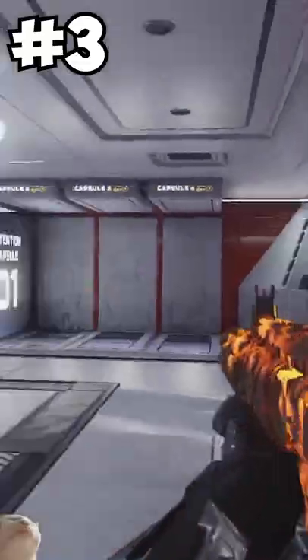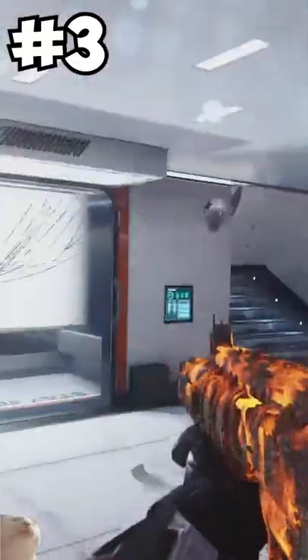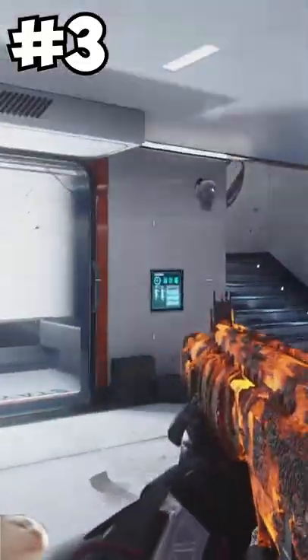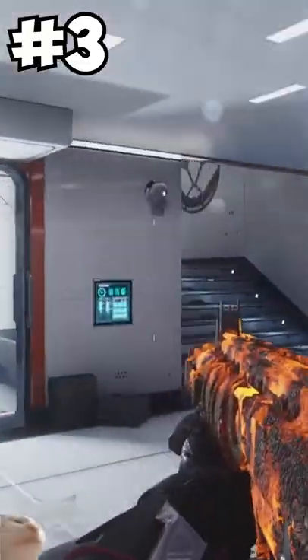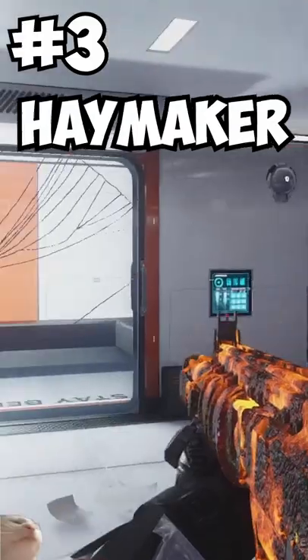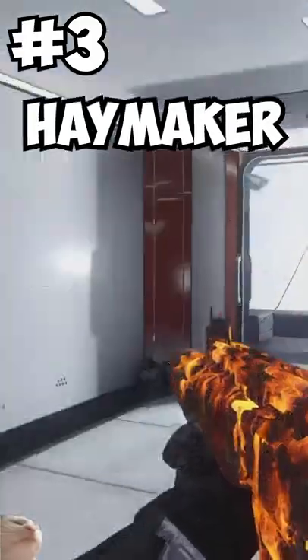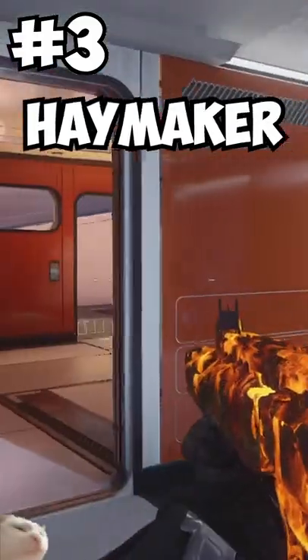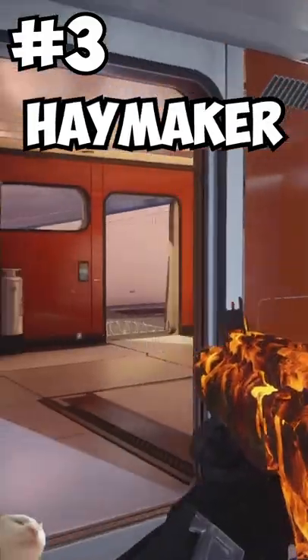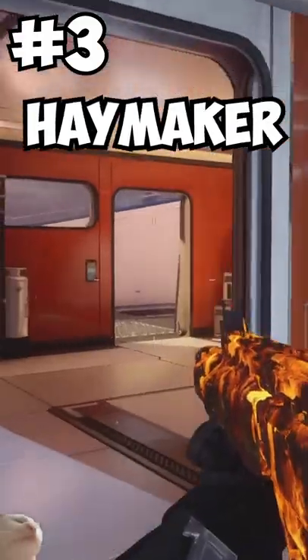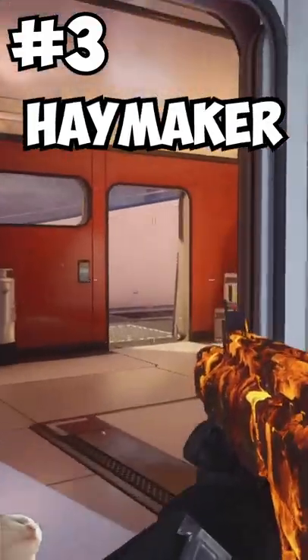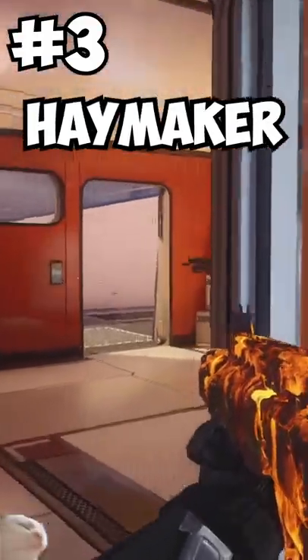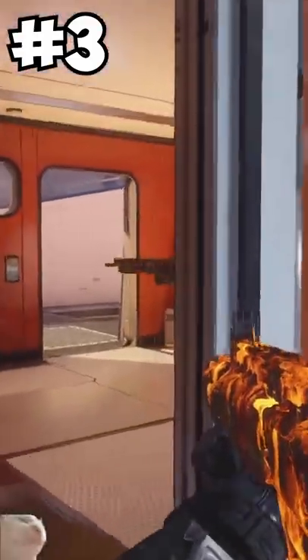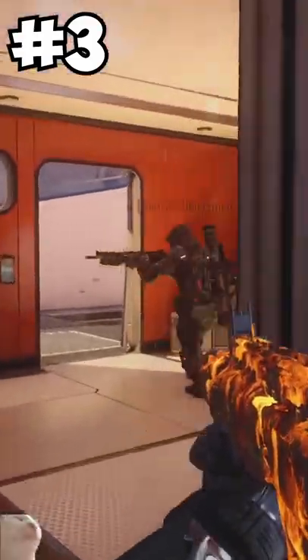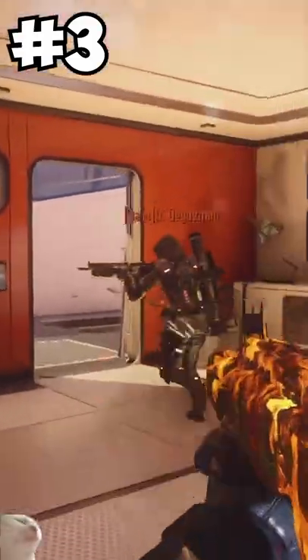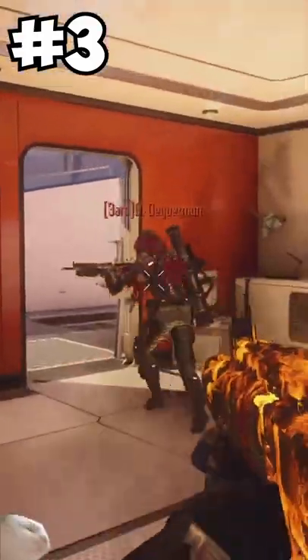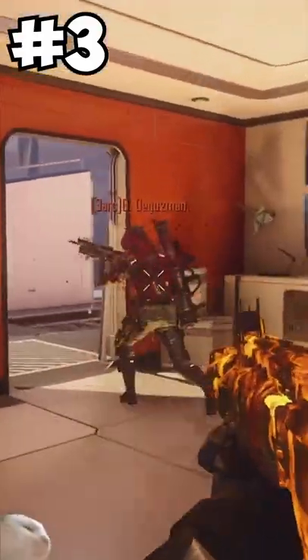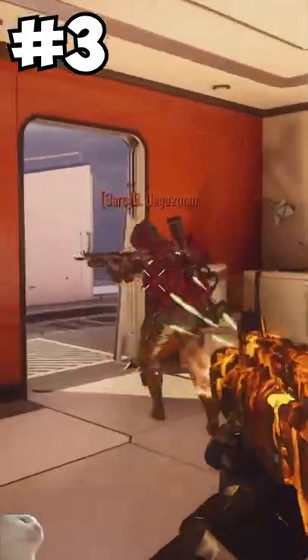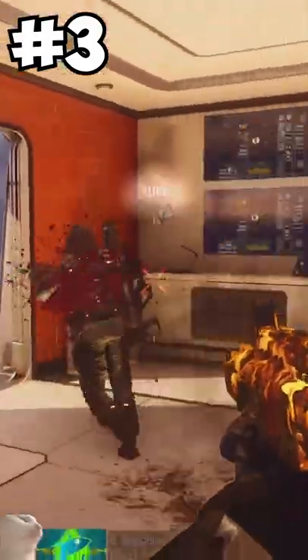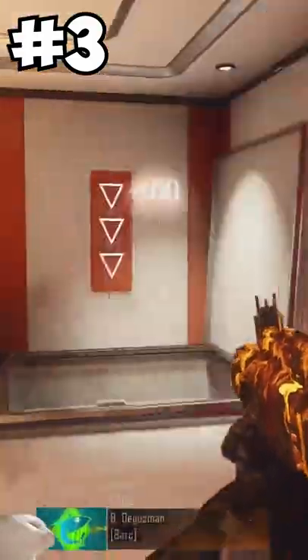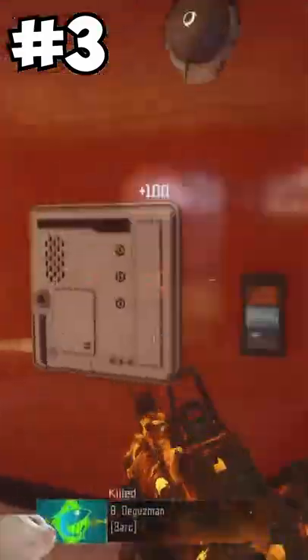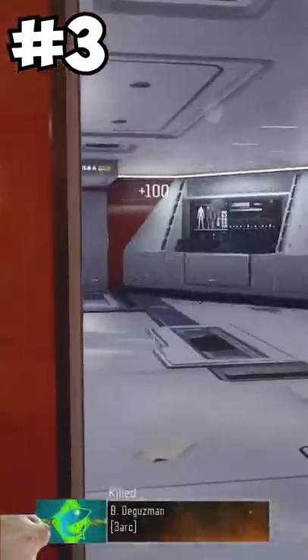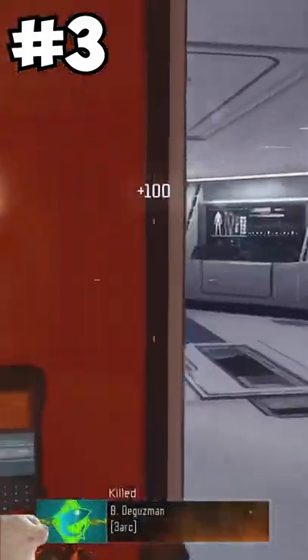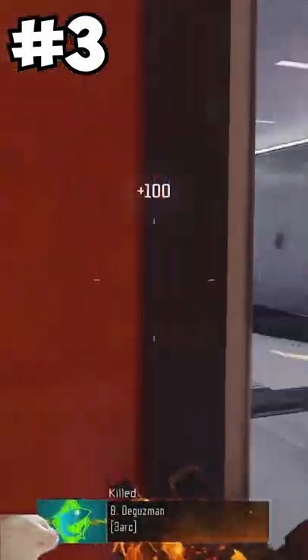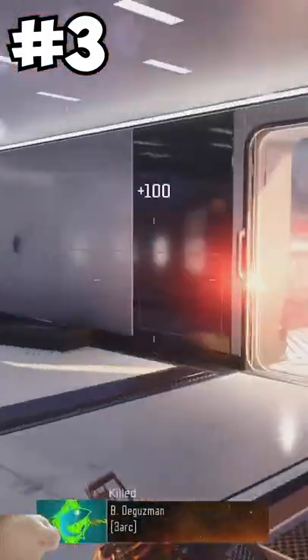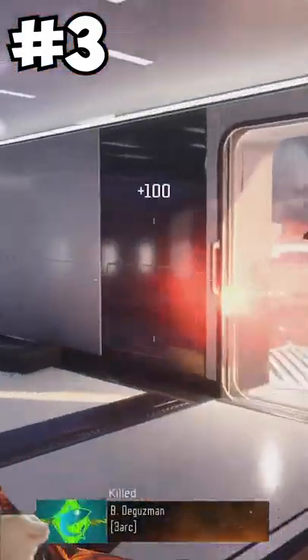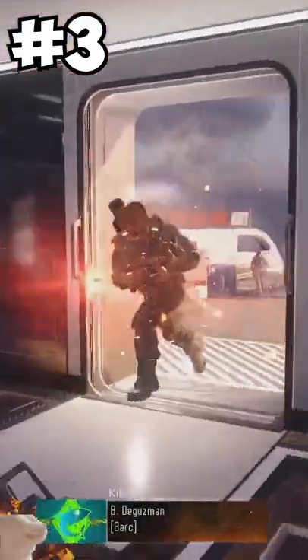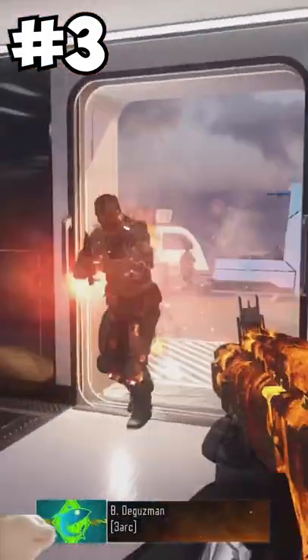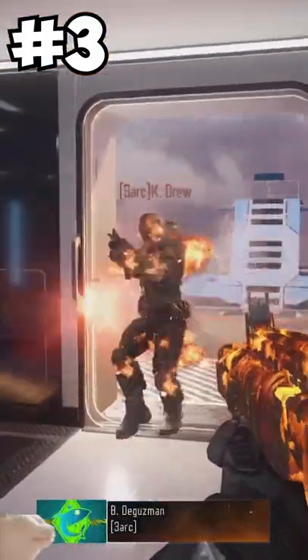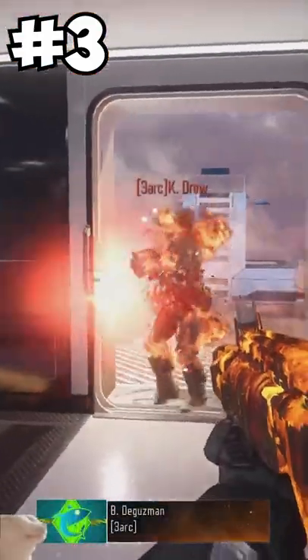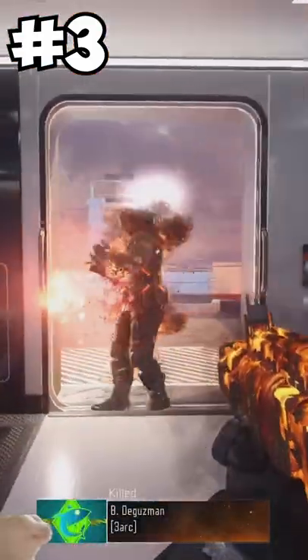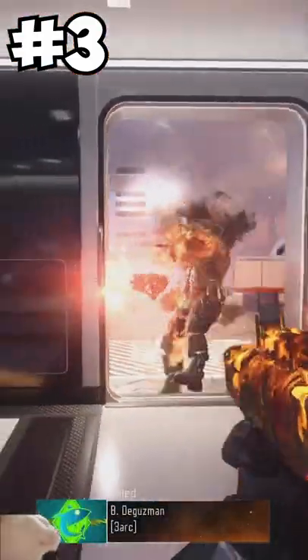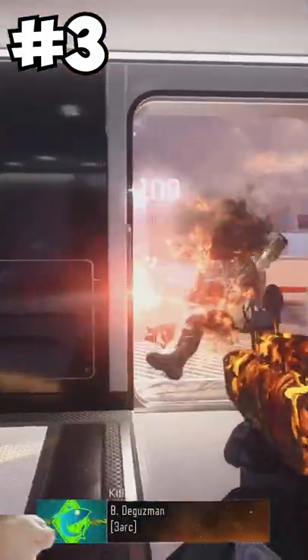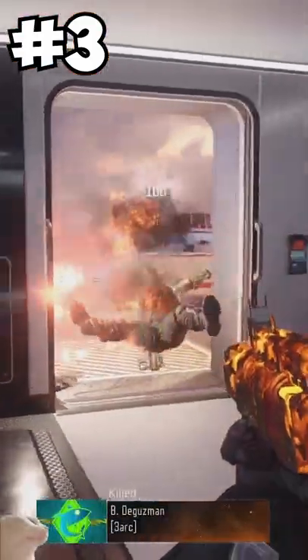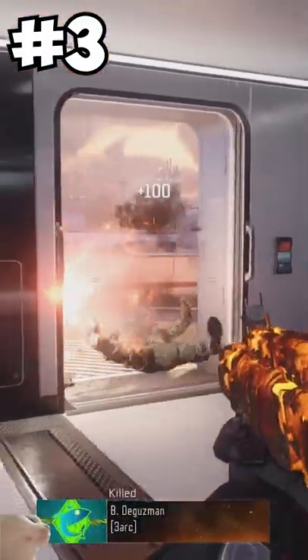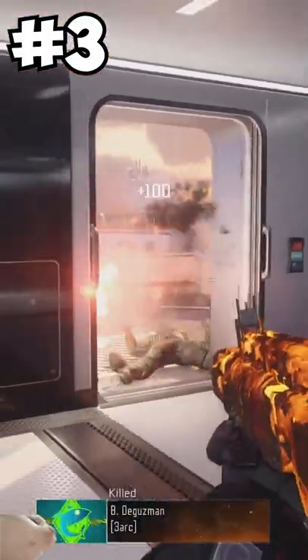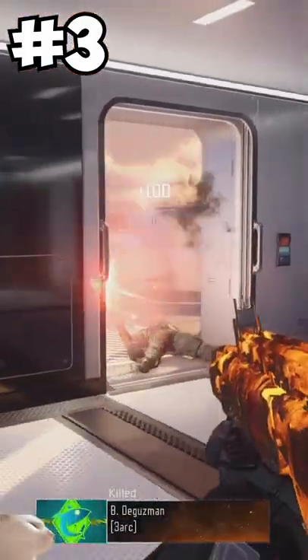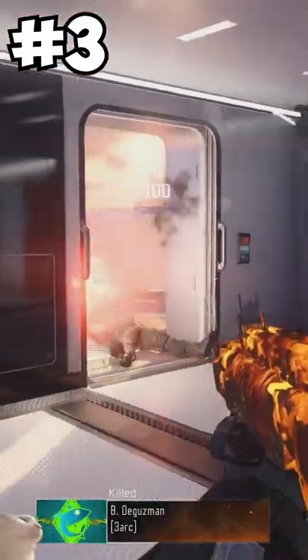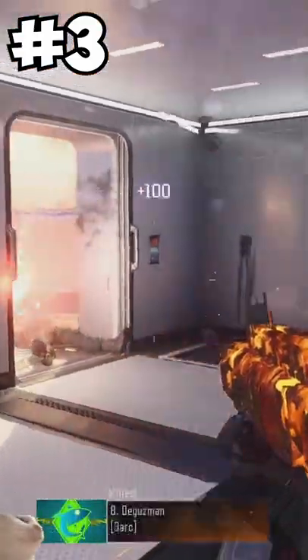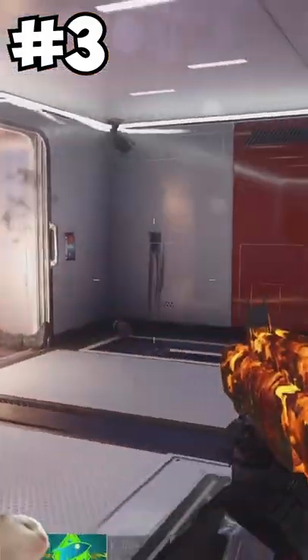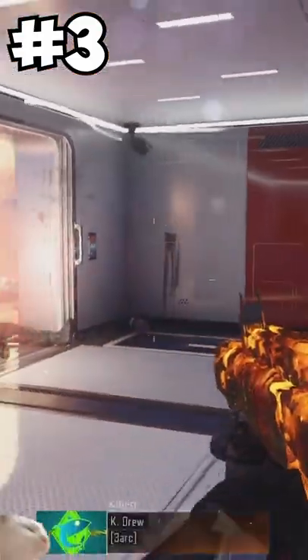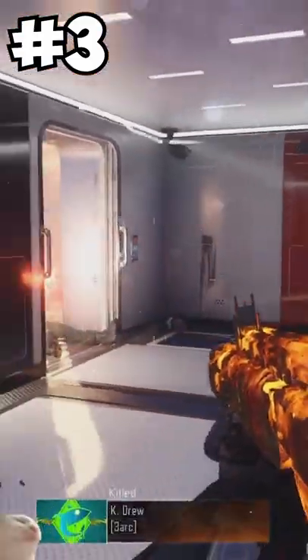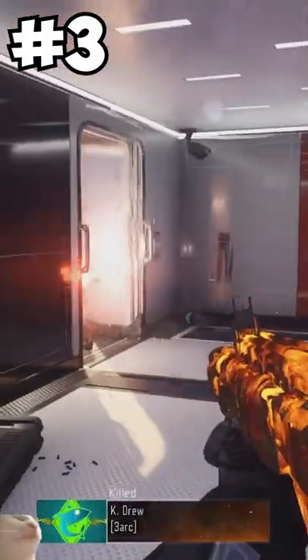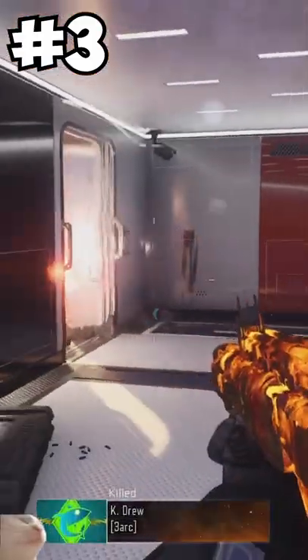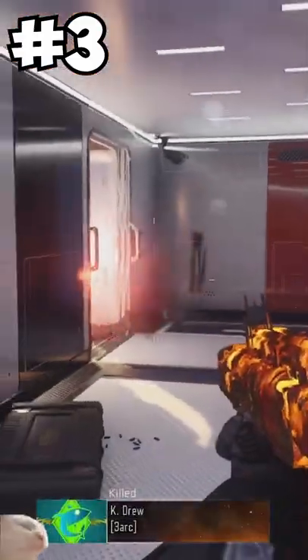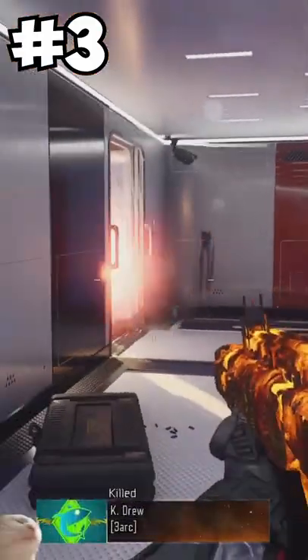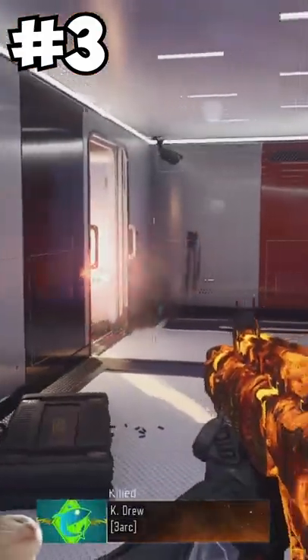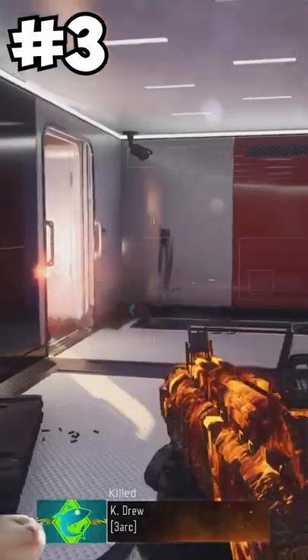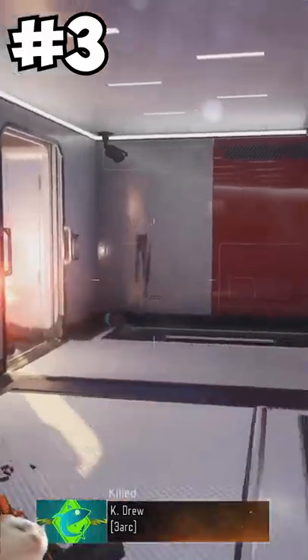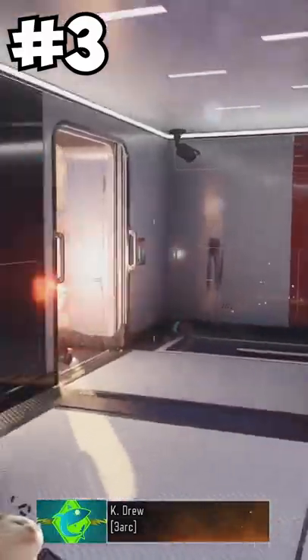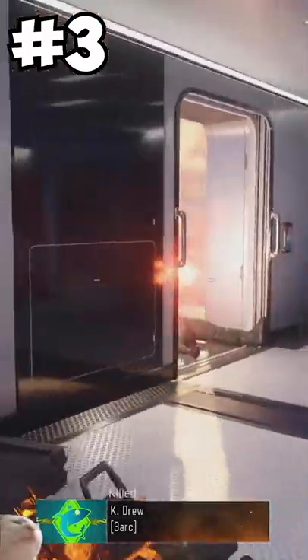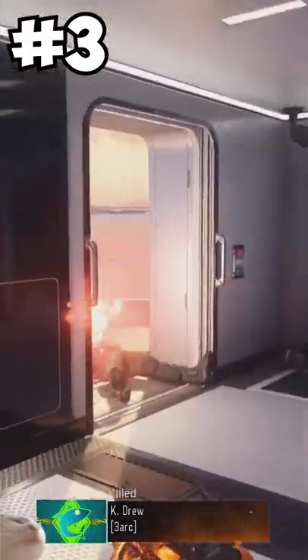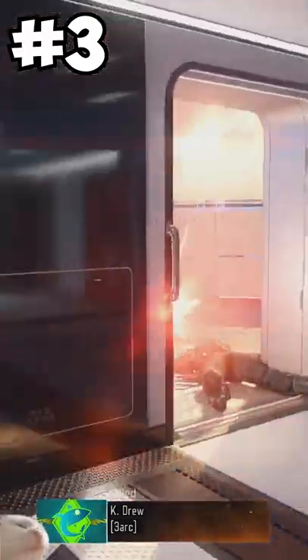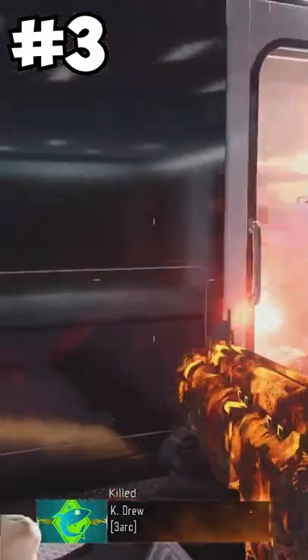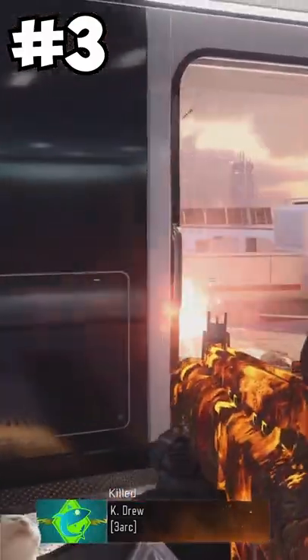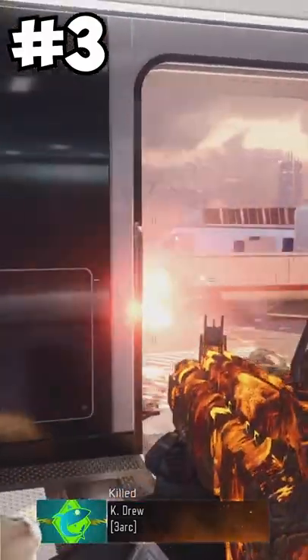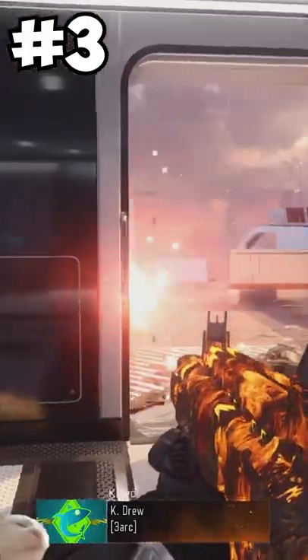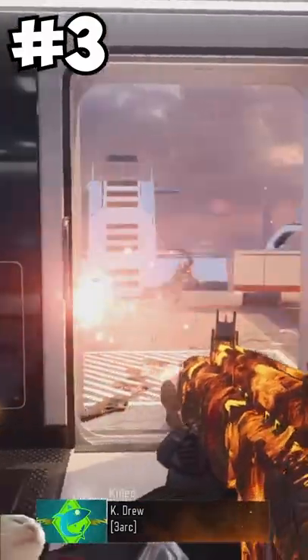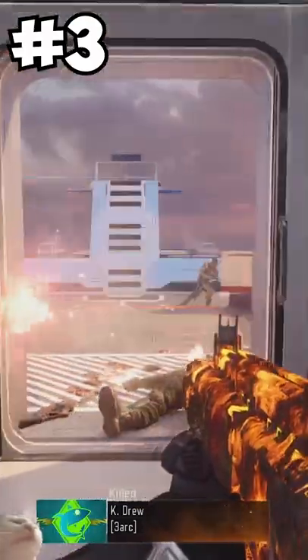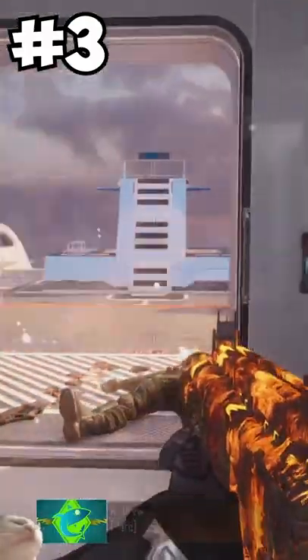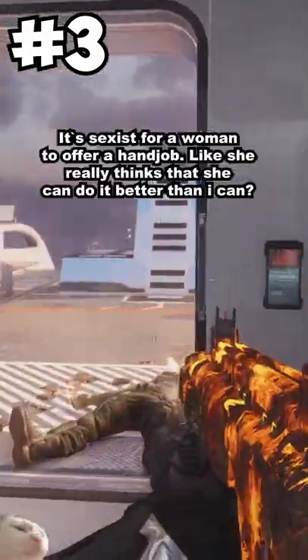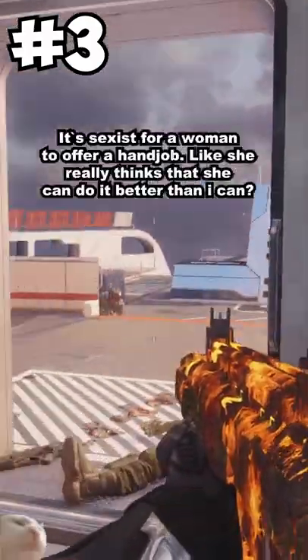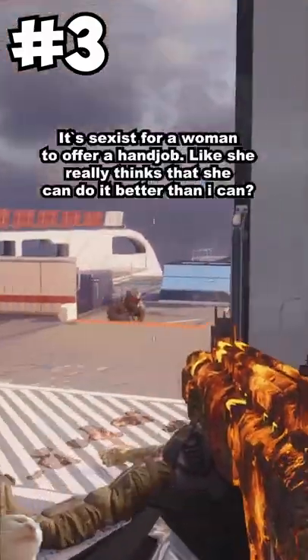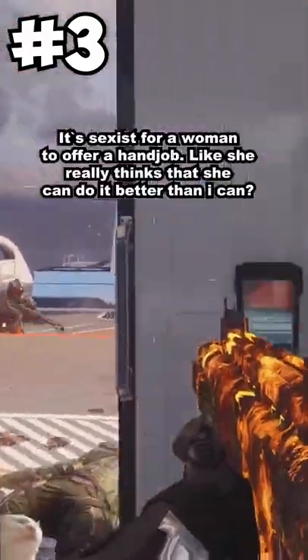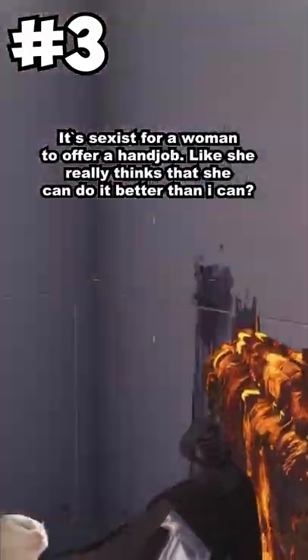At number 3 is the Haymaker. It's a fully automatic shotgun — basically a futuristic AA-12. It was honestly more annoying than practical though.